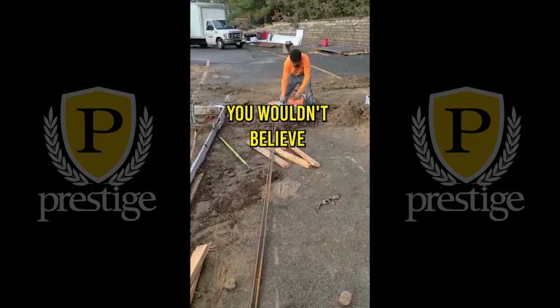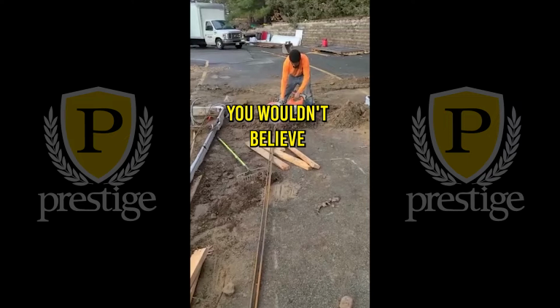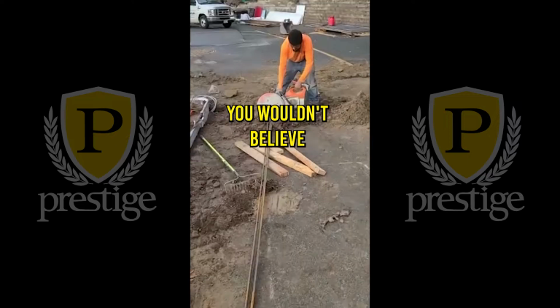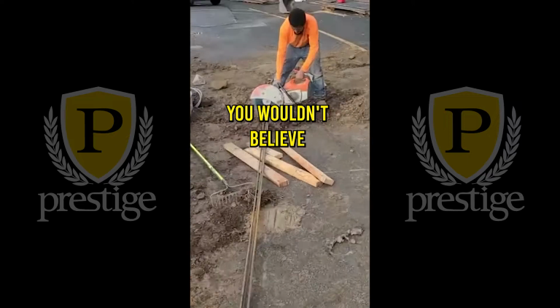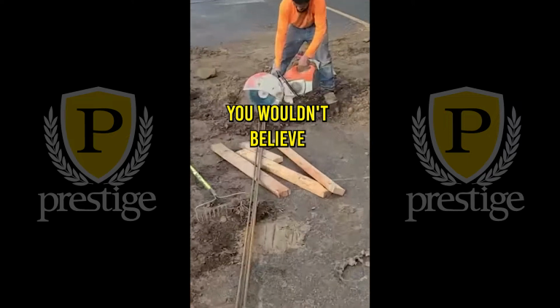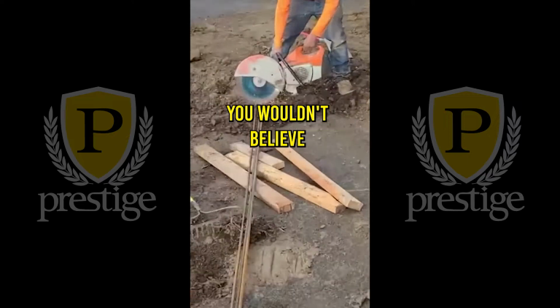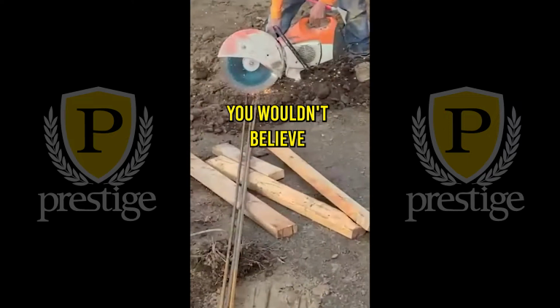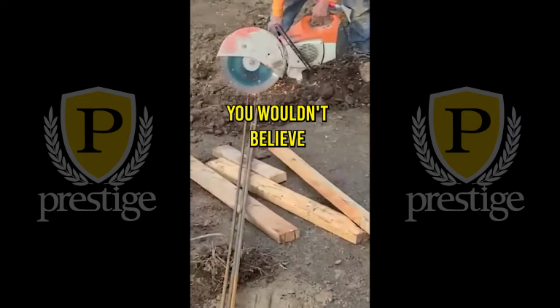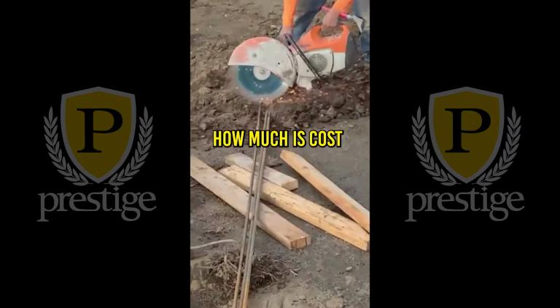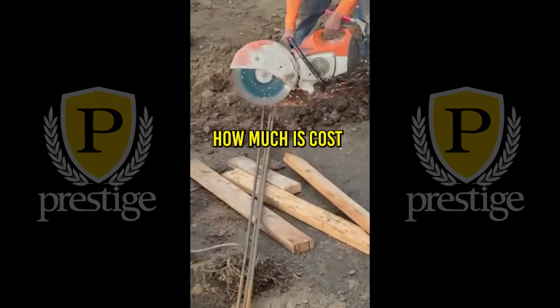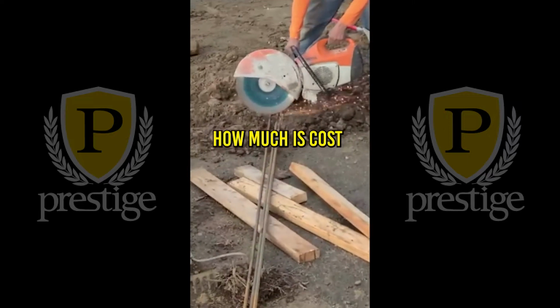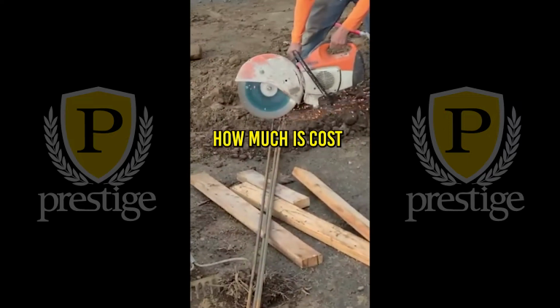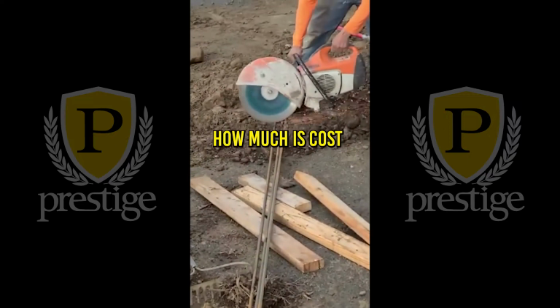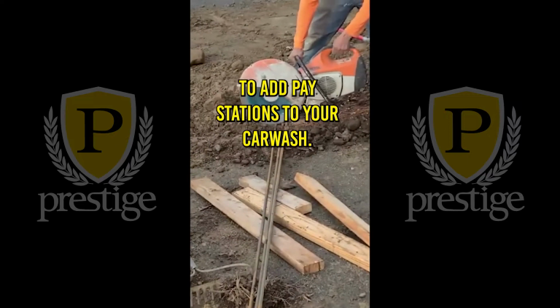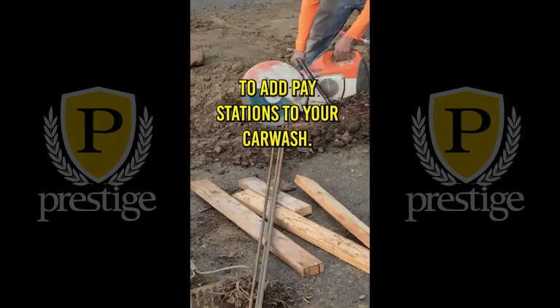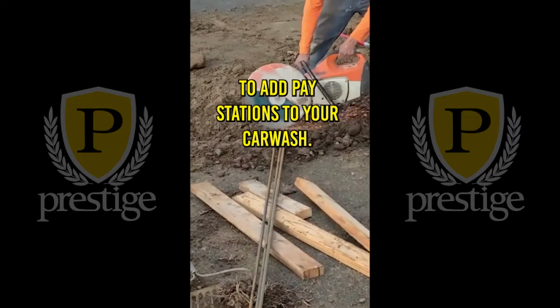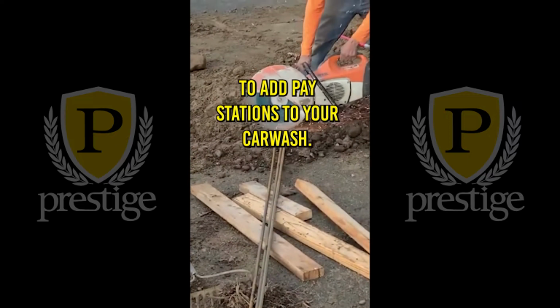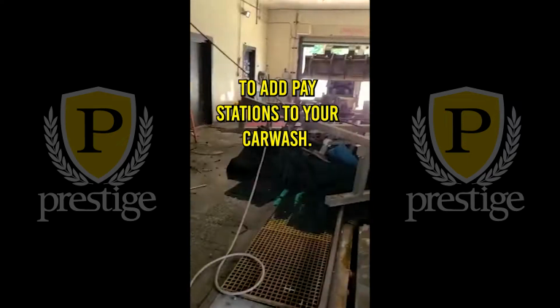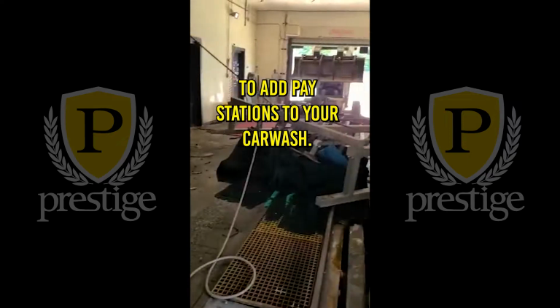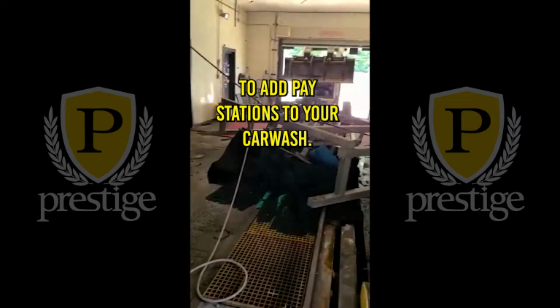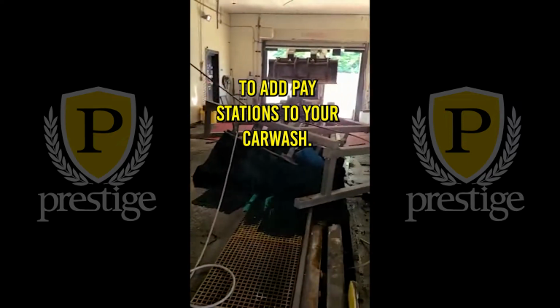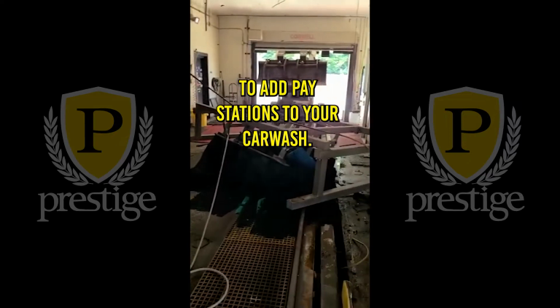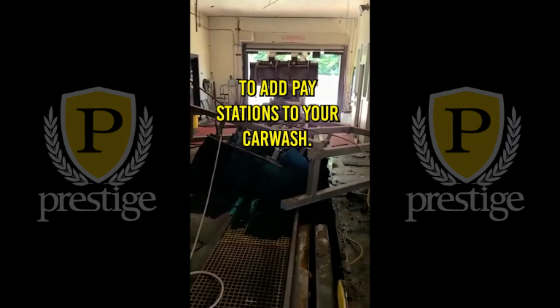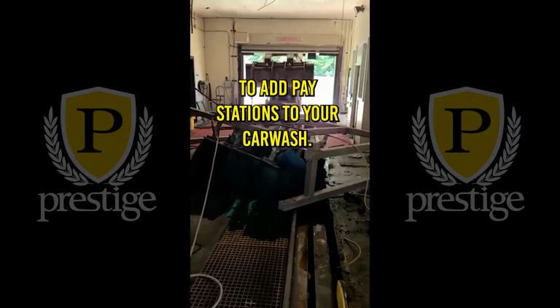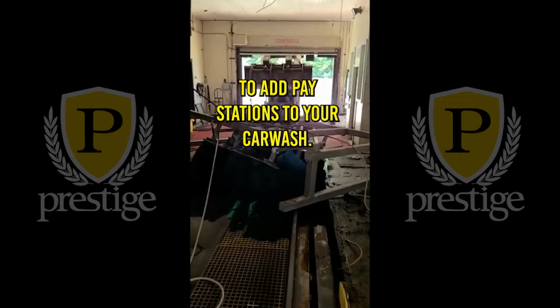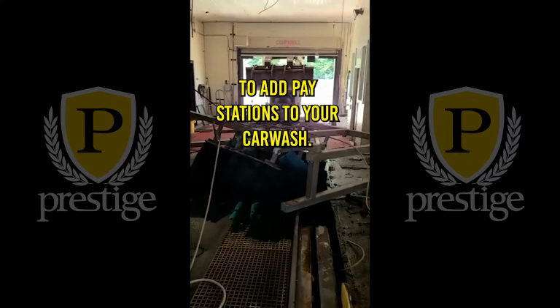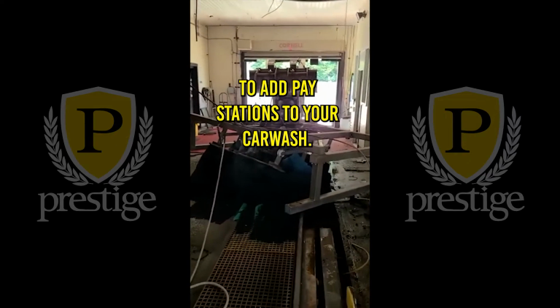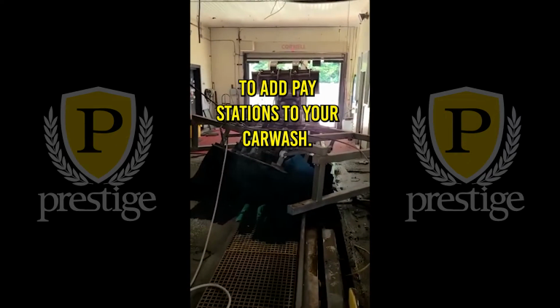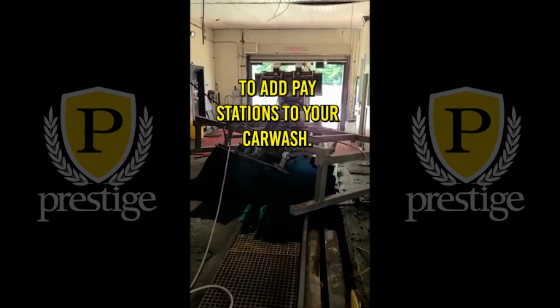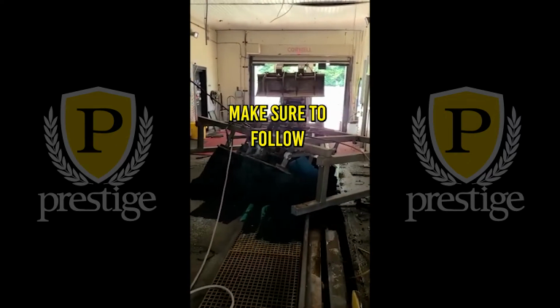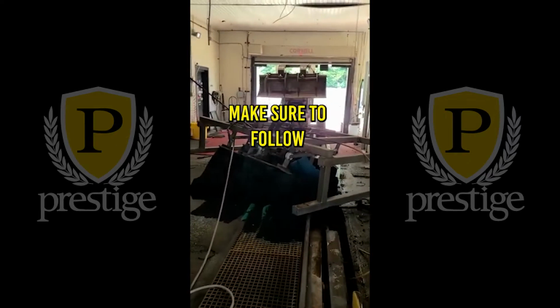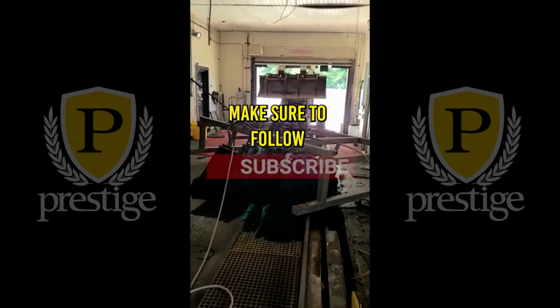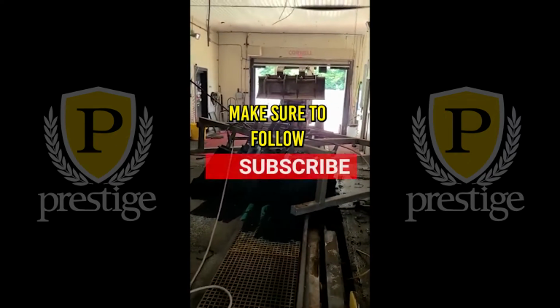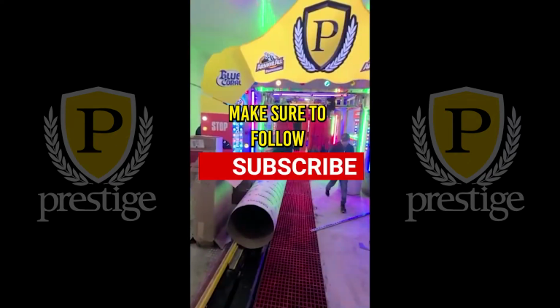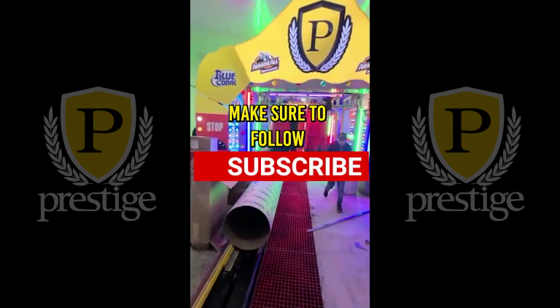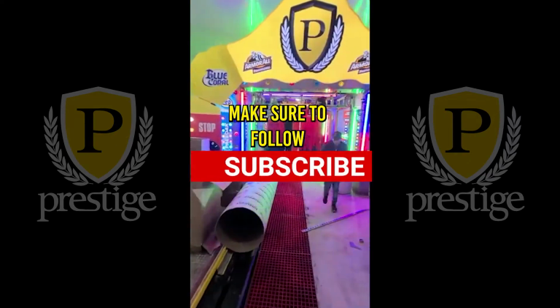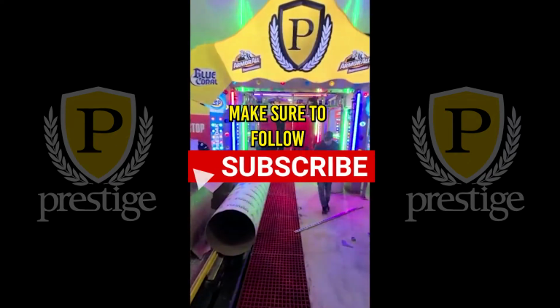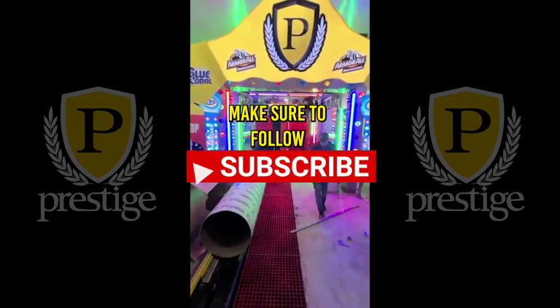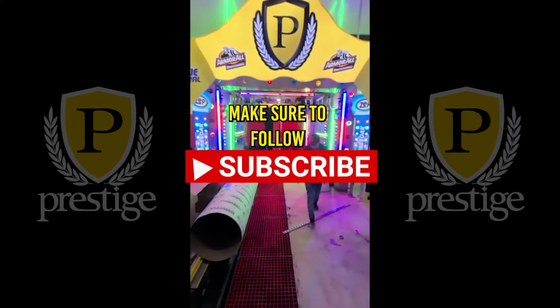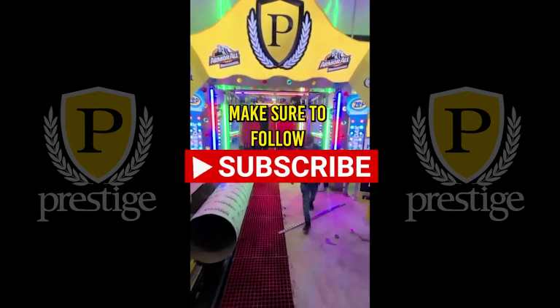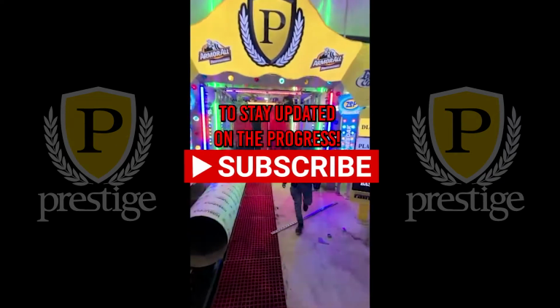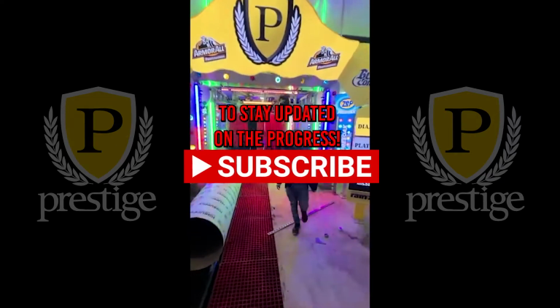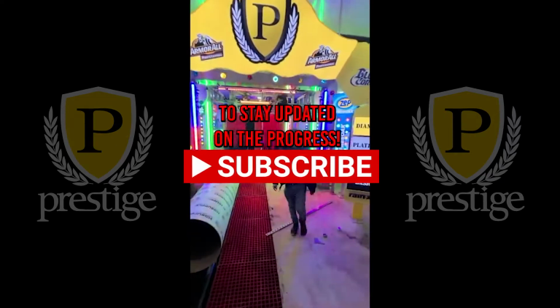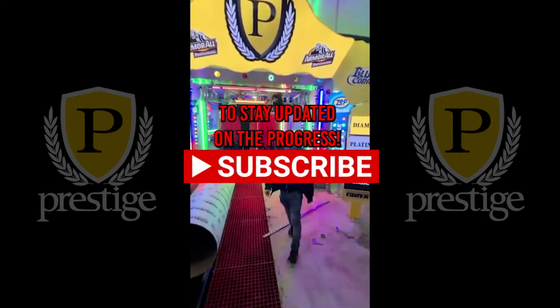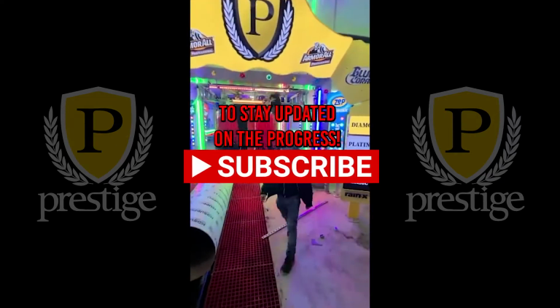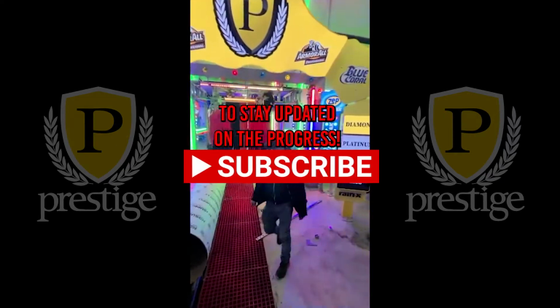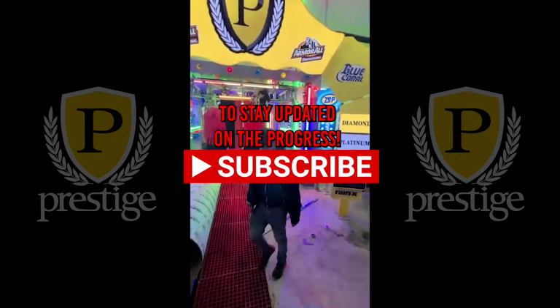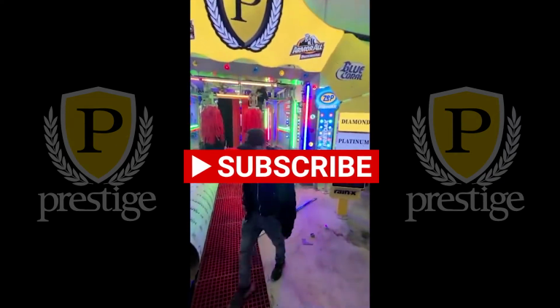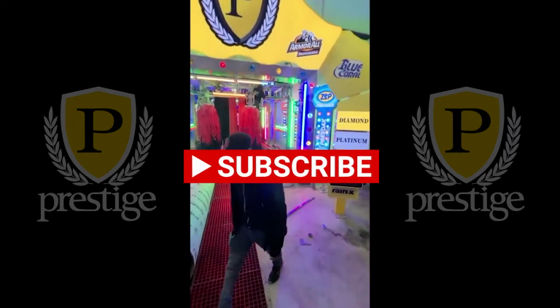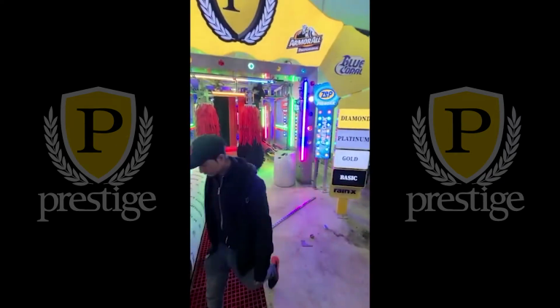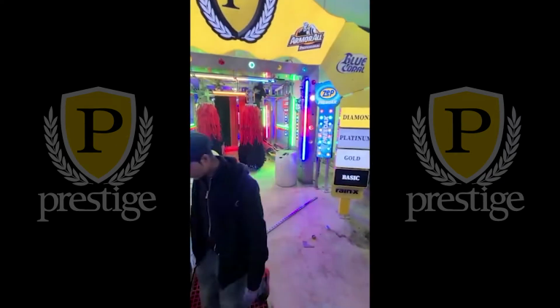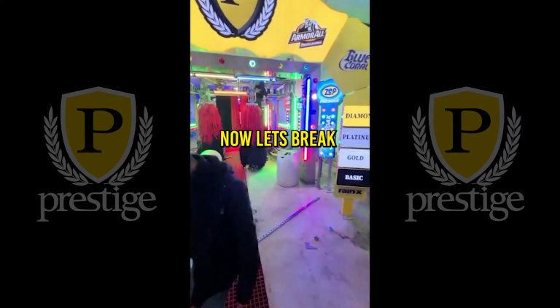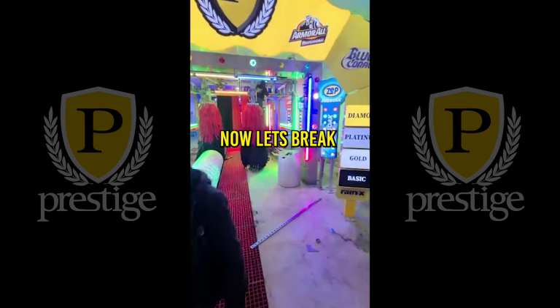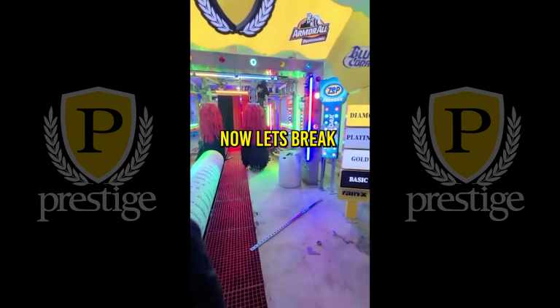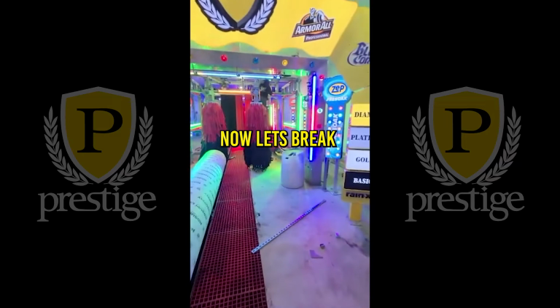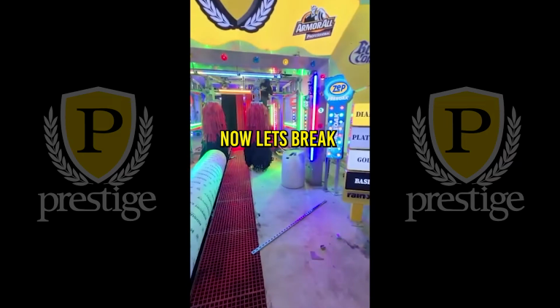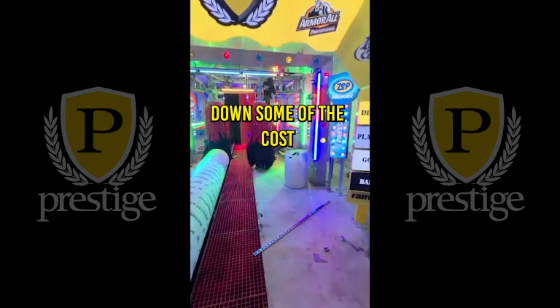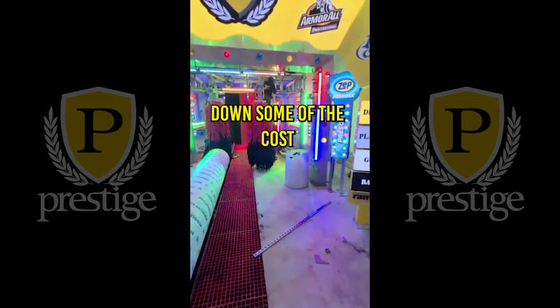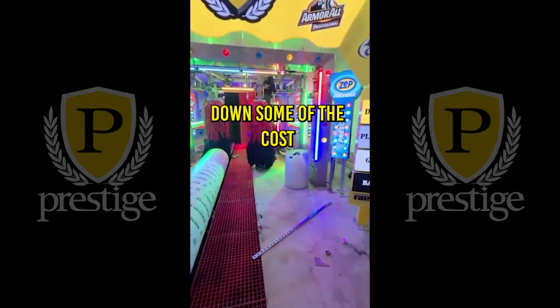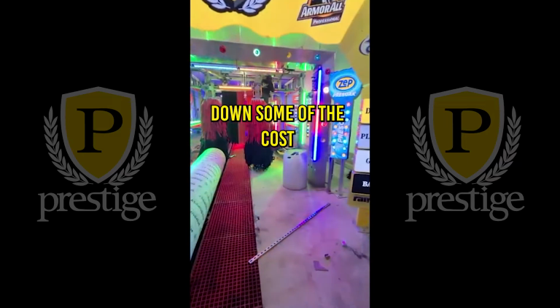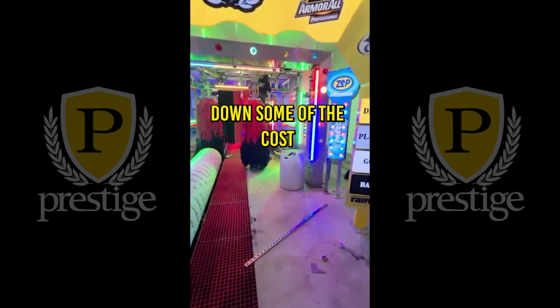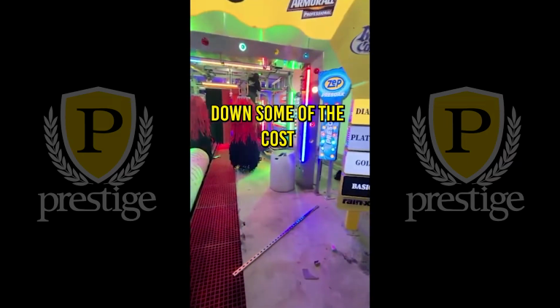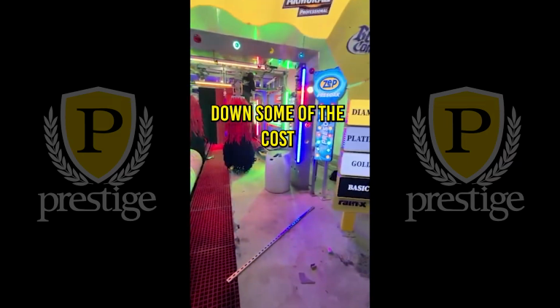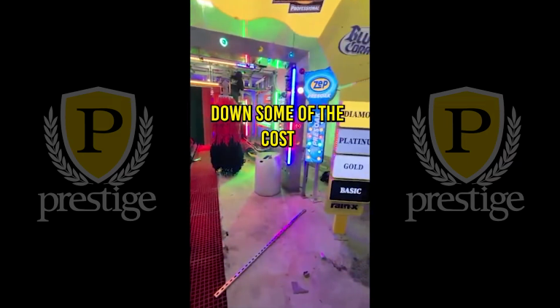You wouldn't believe how much it costs to add paystations to your car wash. Make sure to follow to stay updated on the progress. Now let's break down some of the costs.